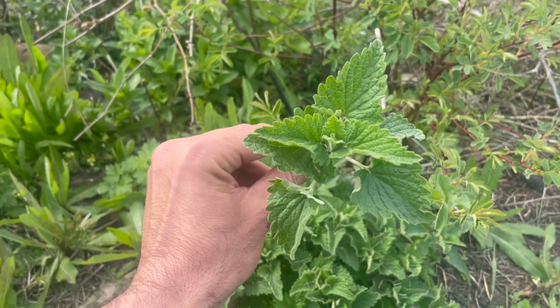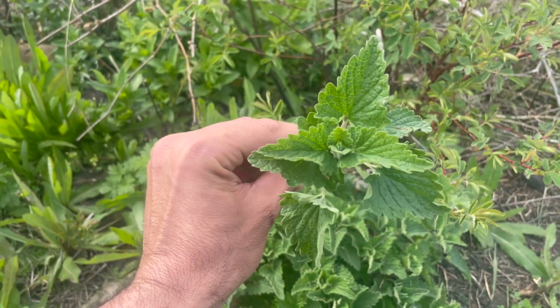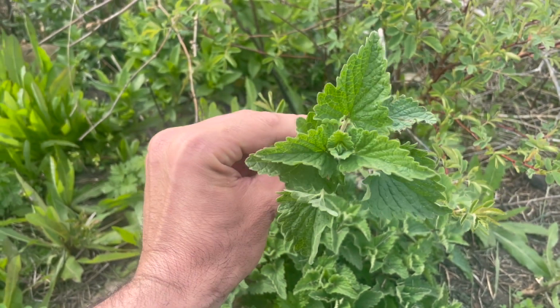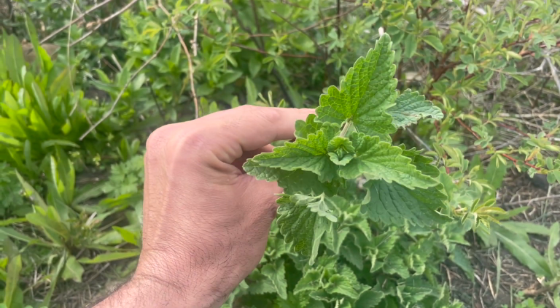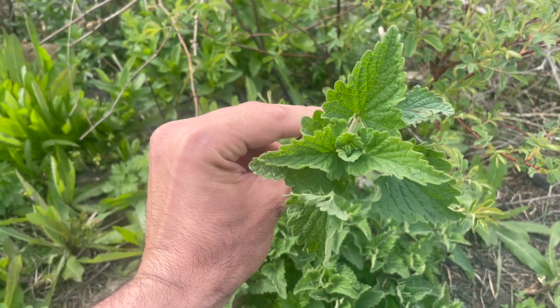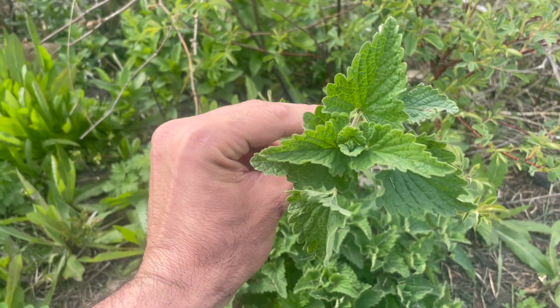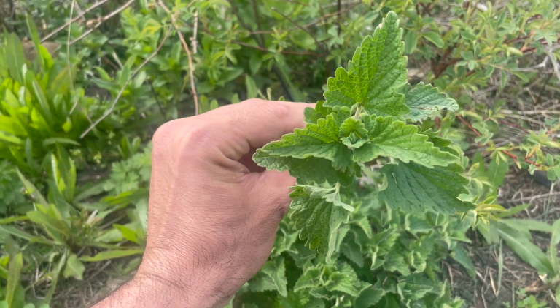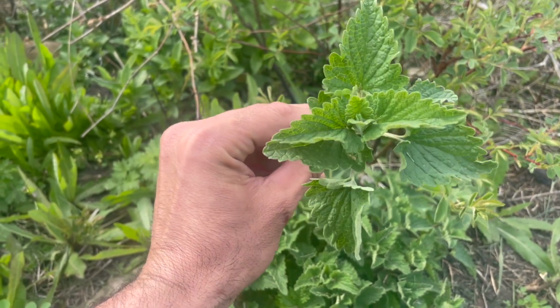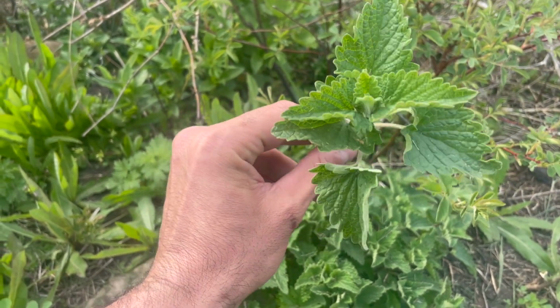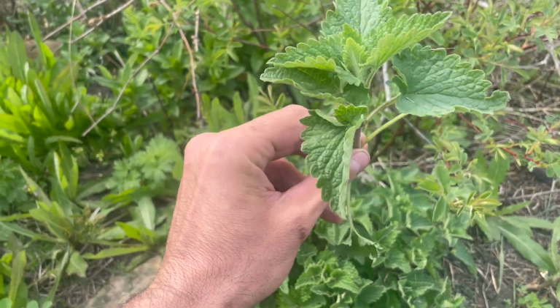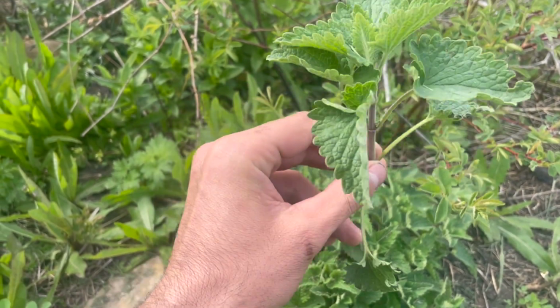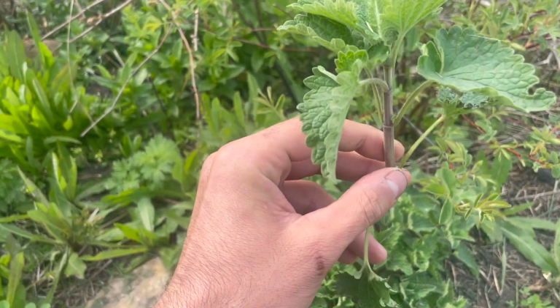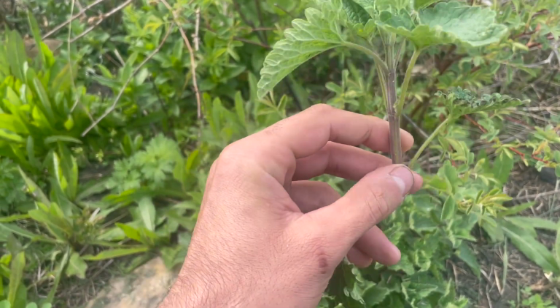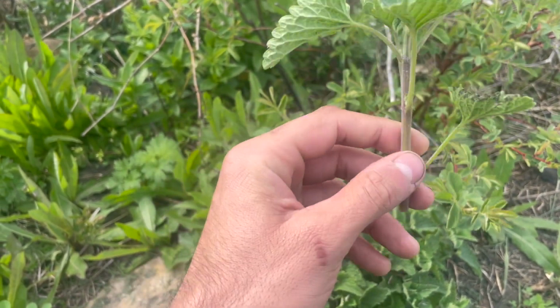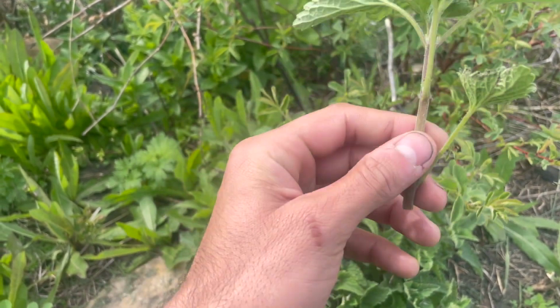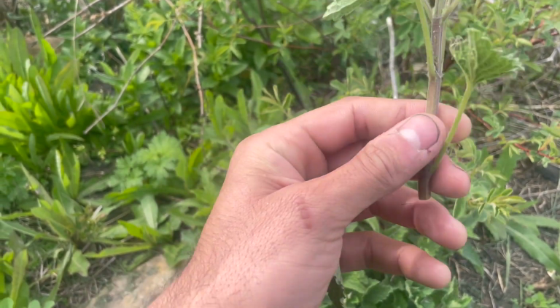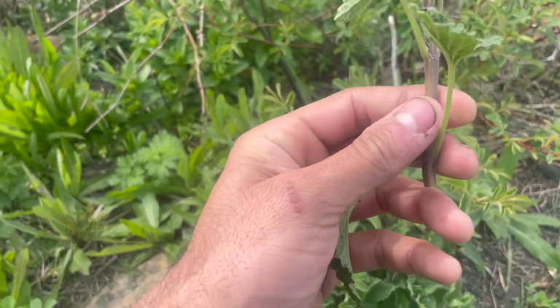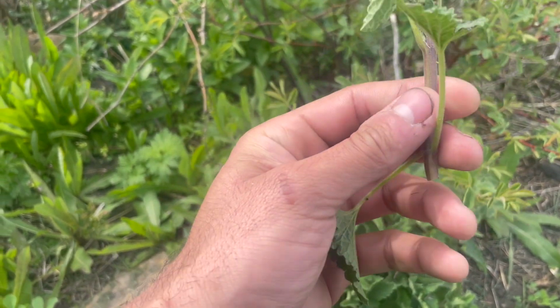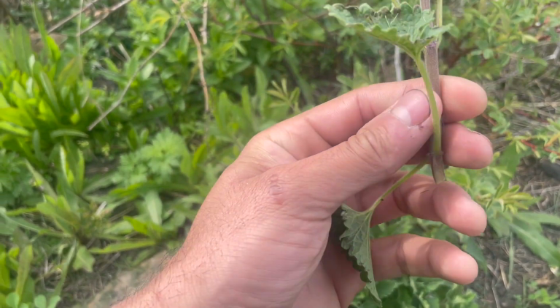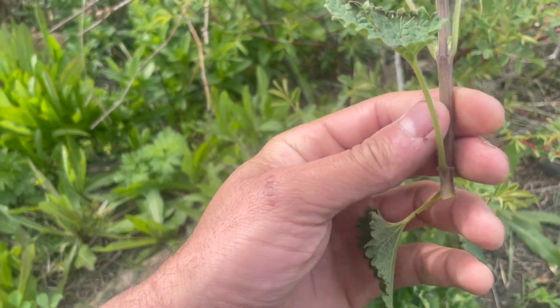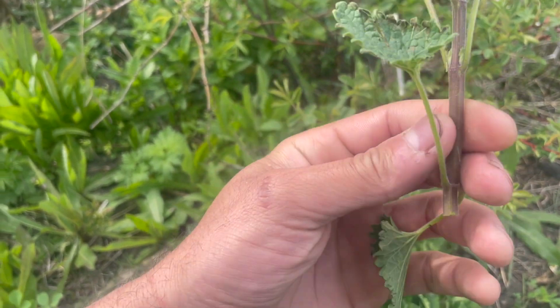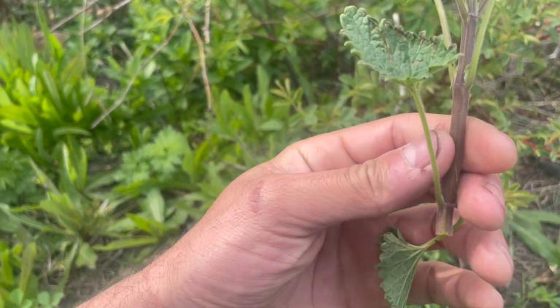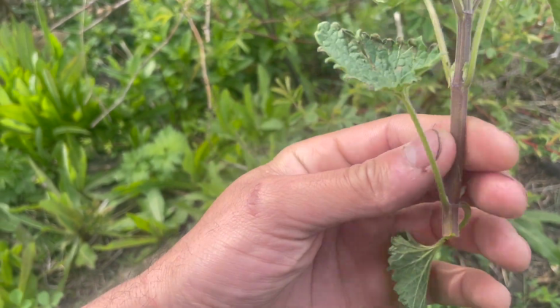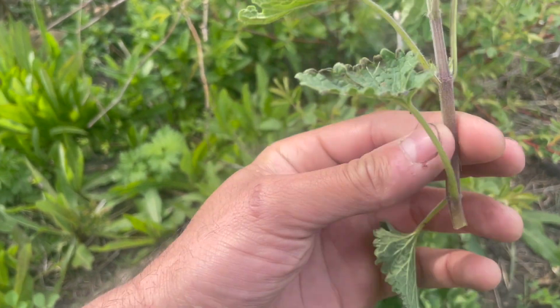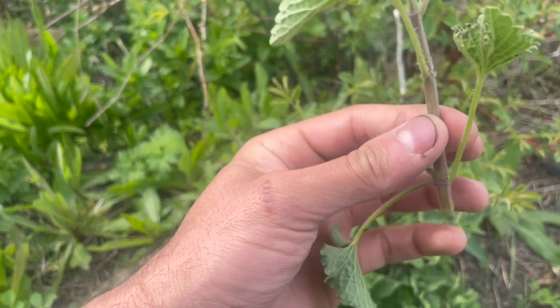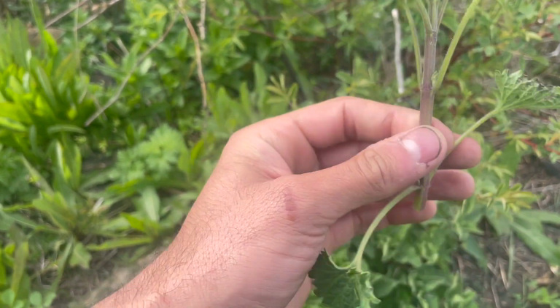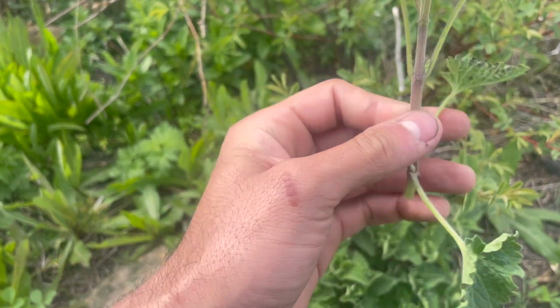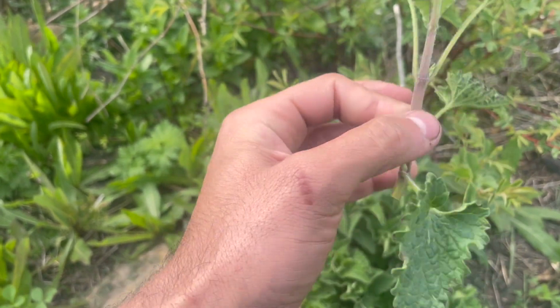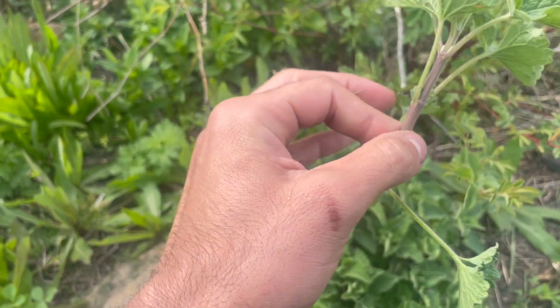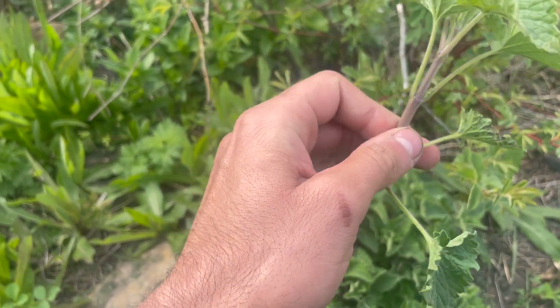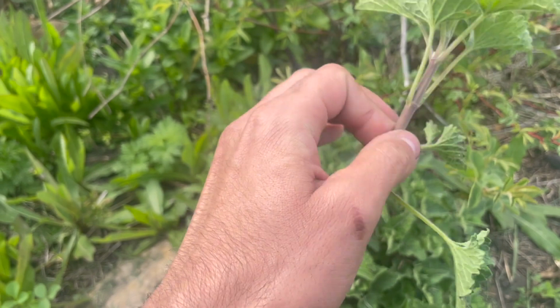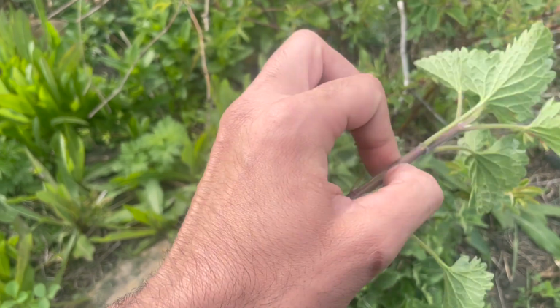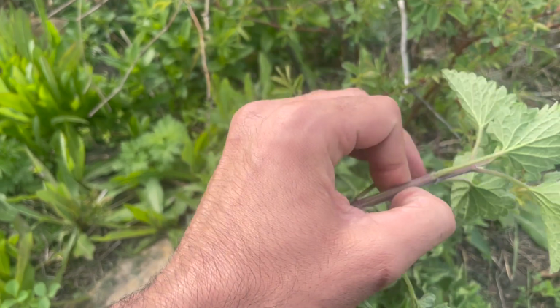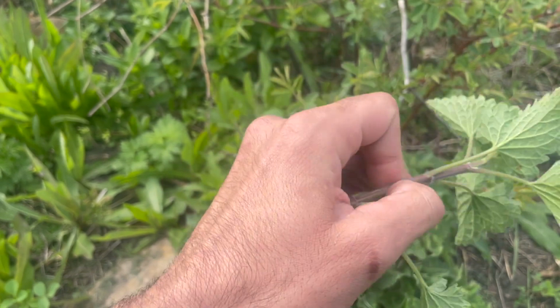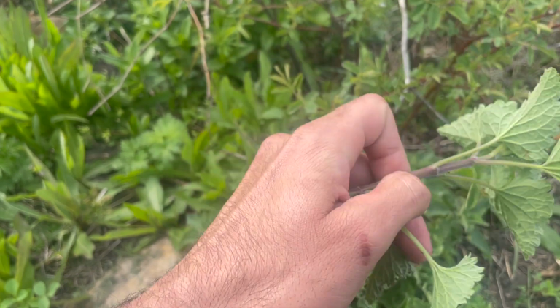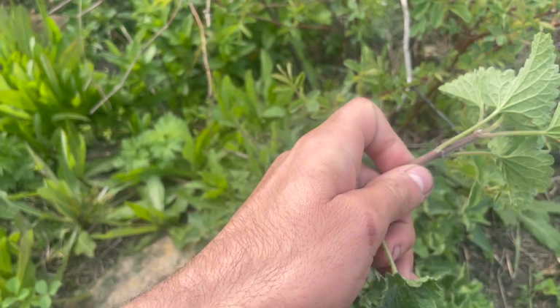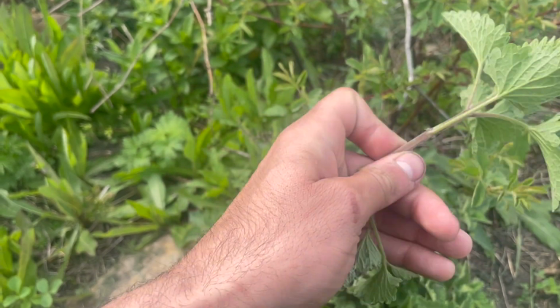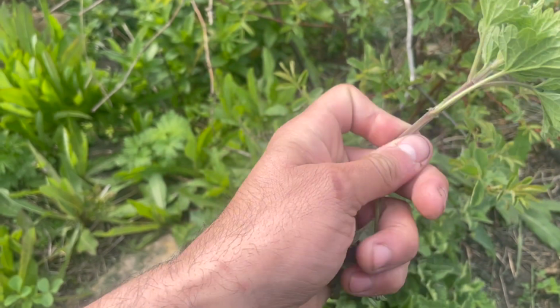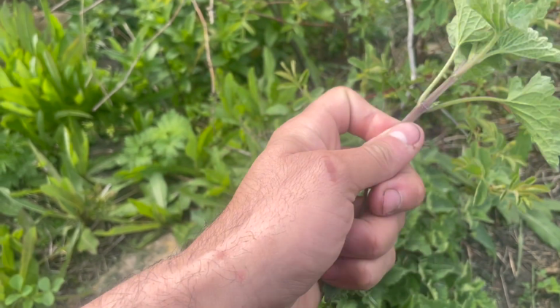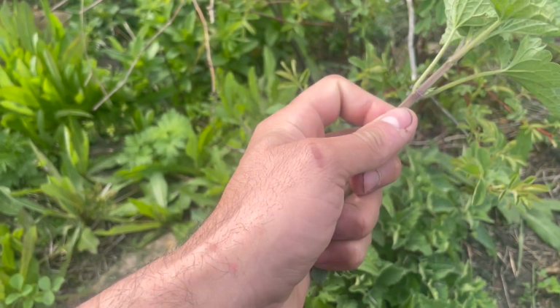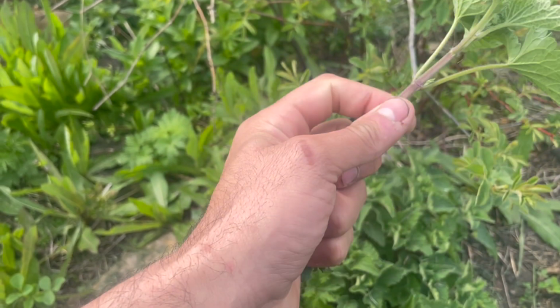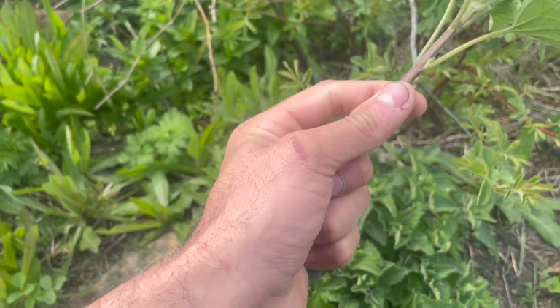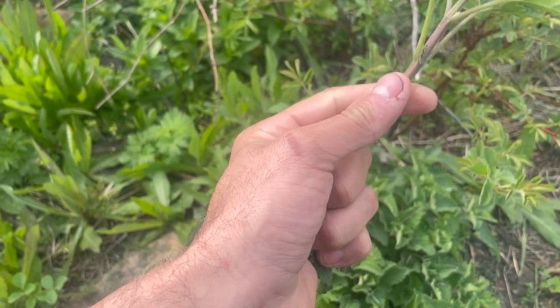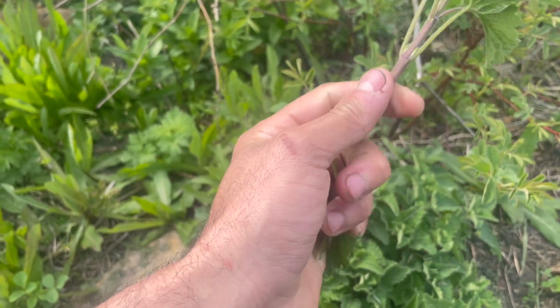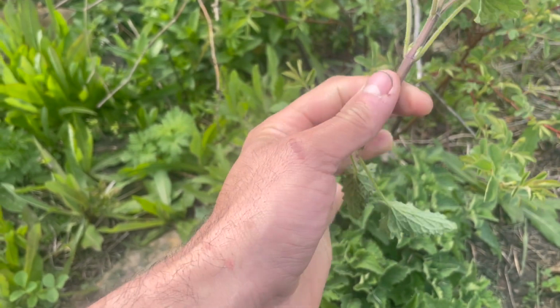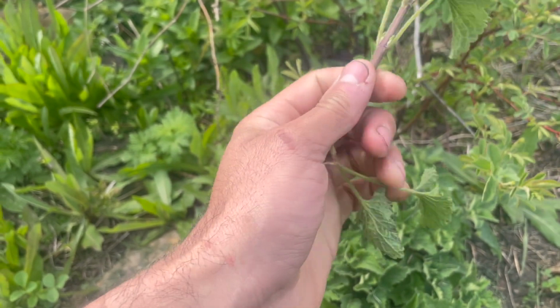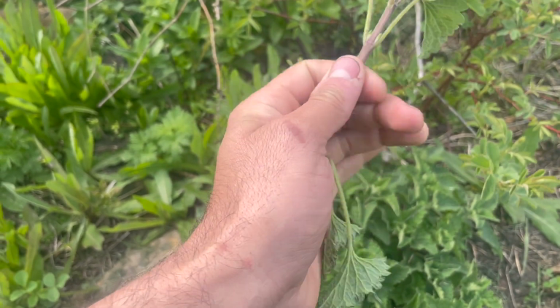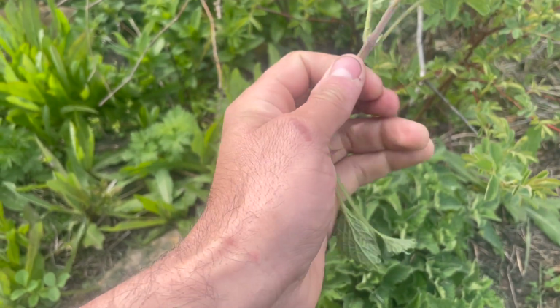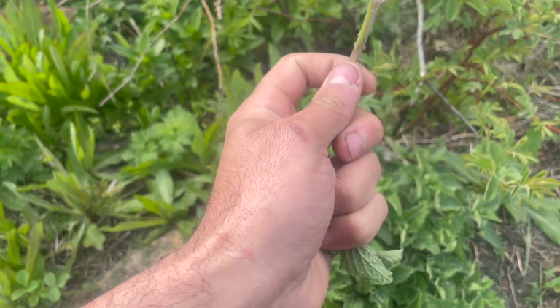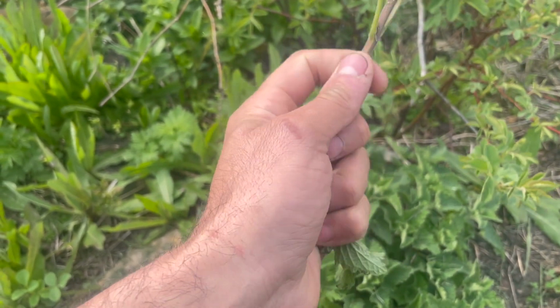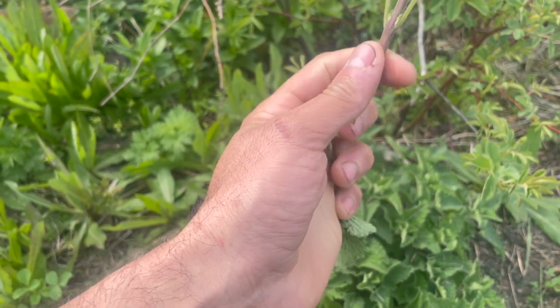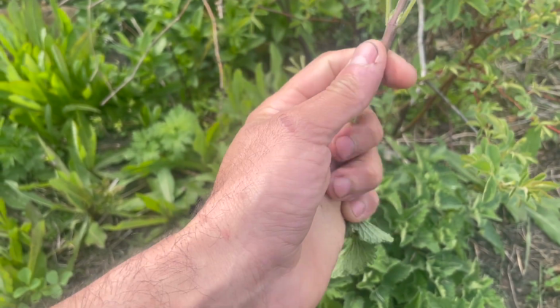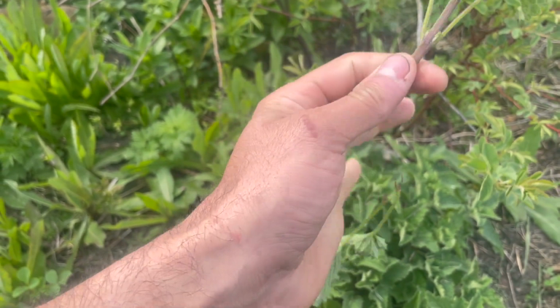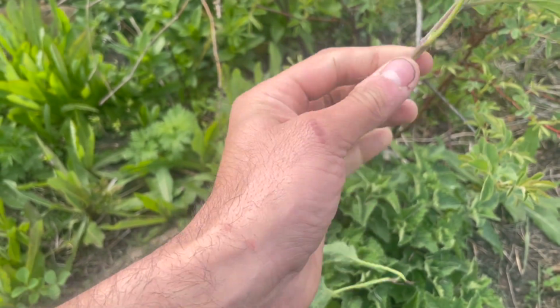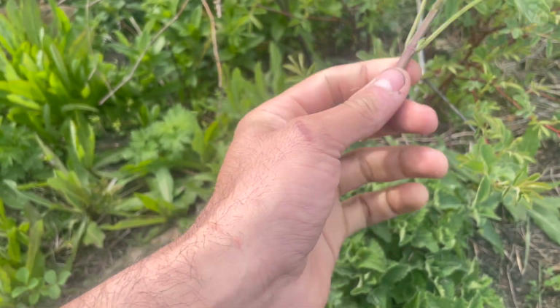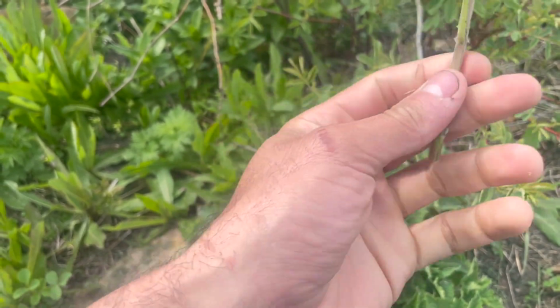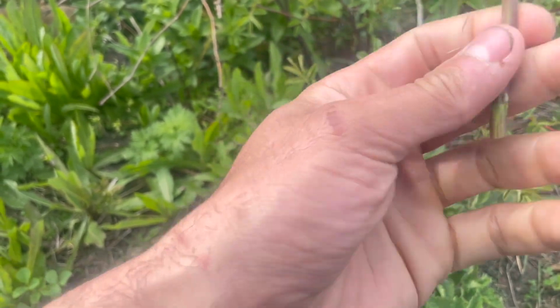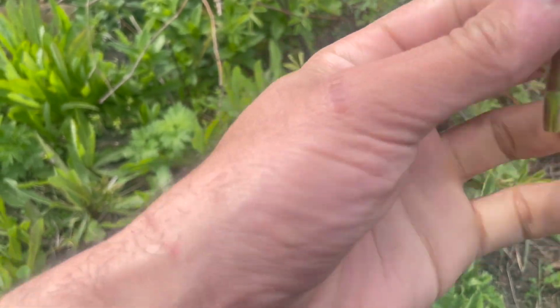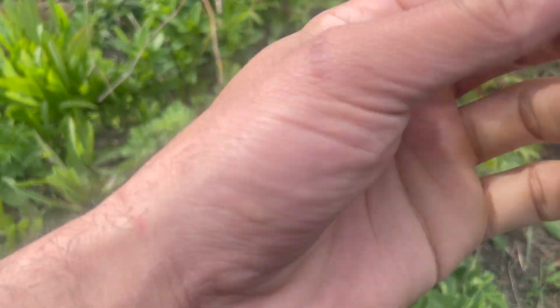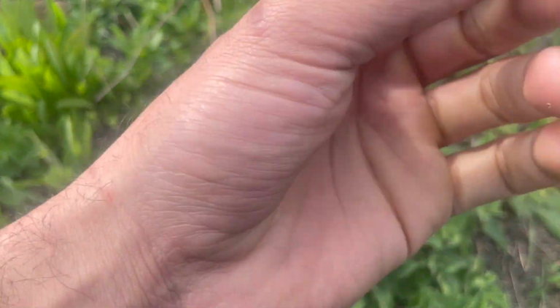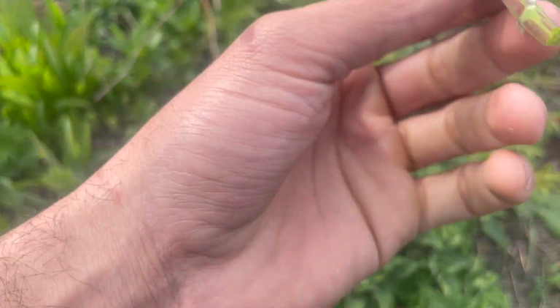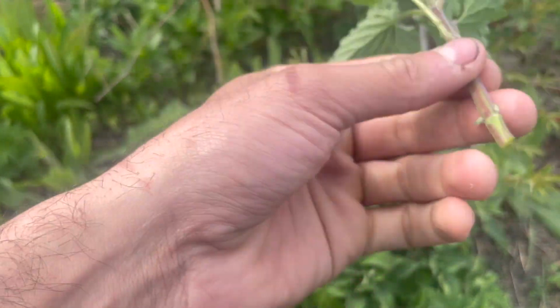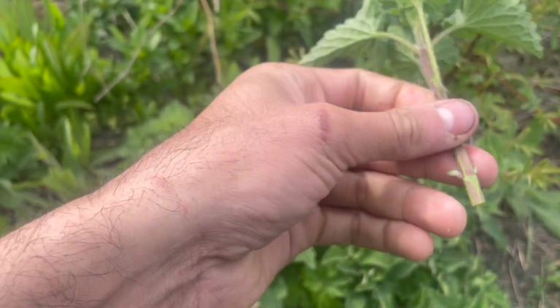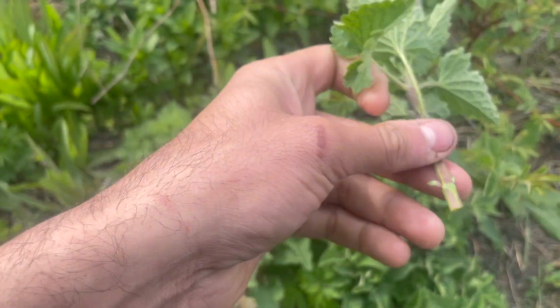Next time you're at a pet store, keep the background of this interesting plant in mind. Thanks for watching everybody, I hope you learned something new, and have a great rest of the day.